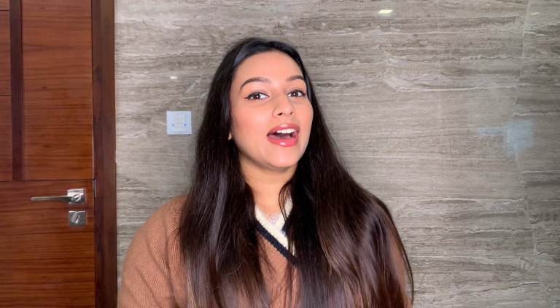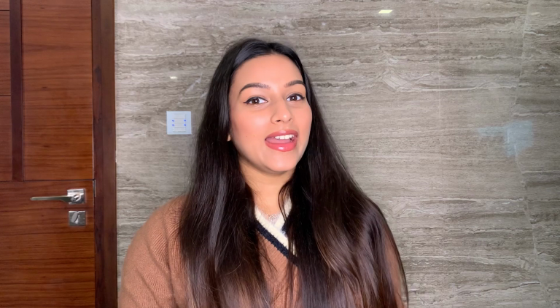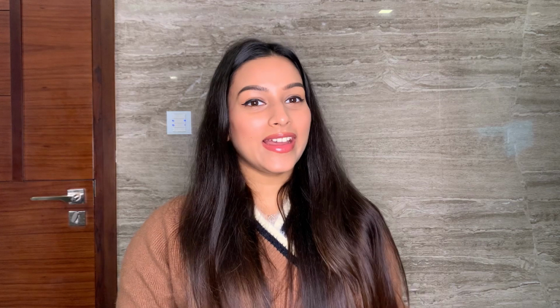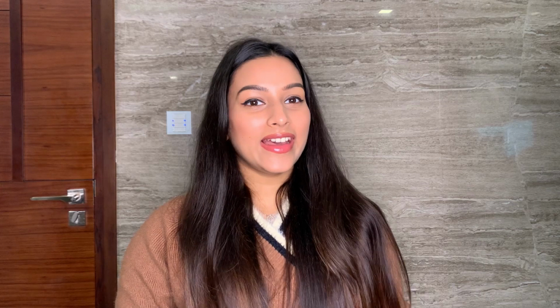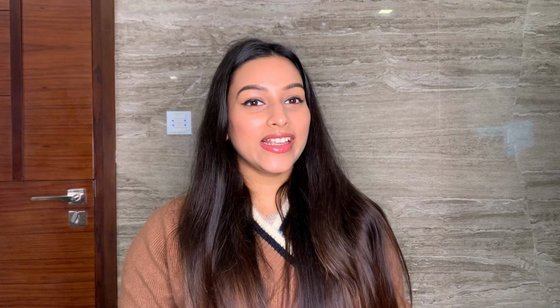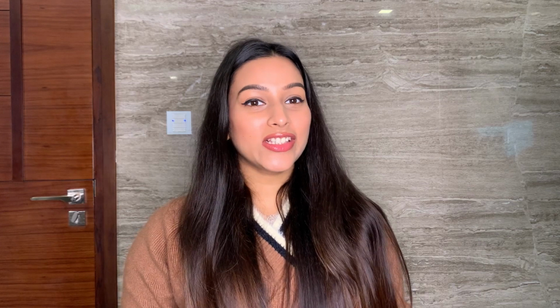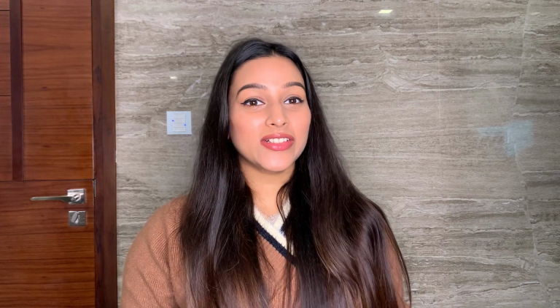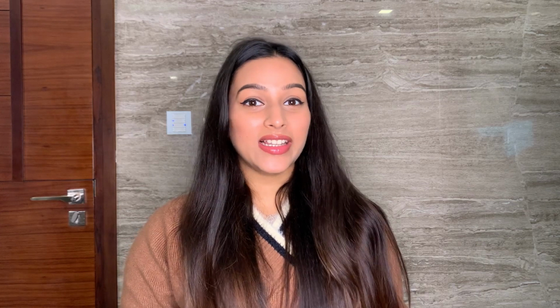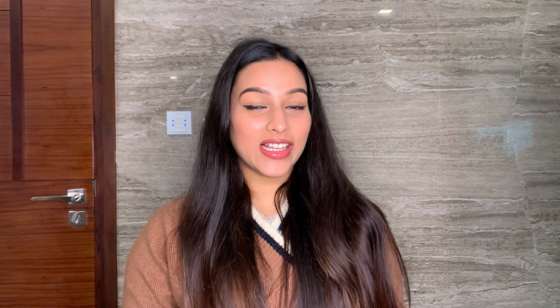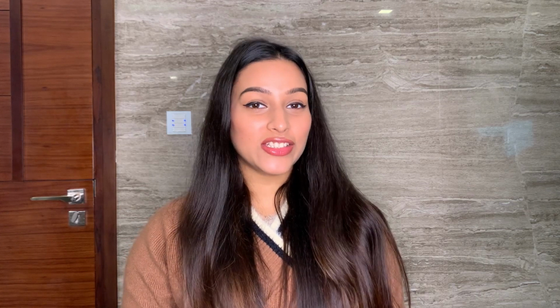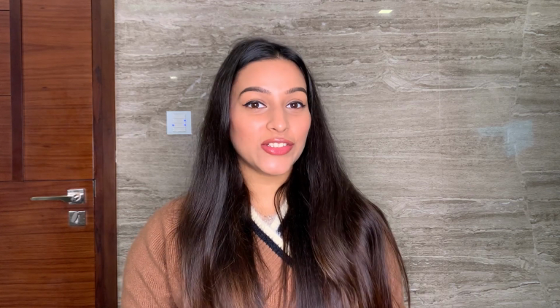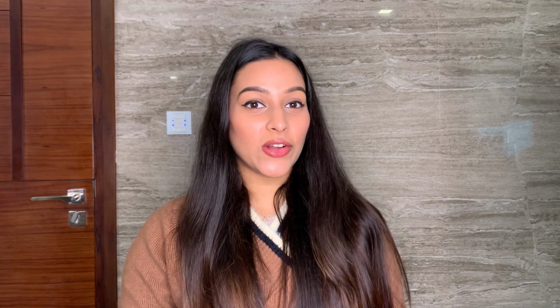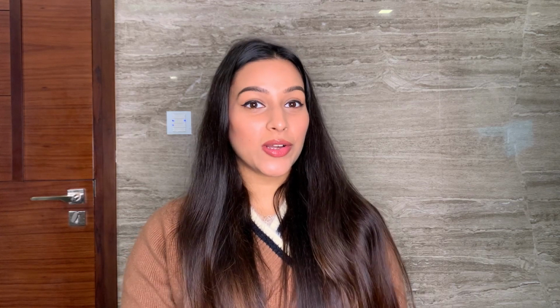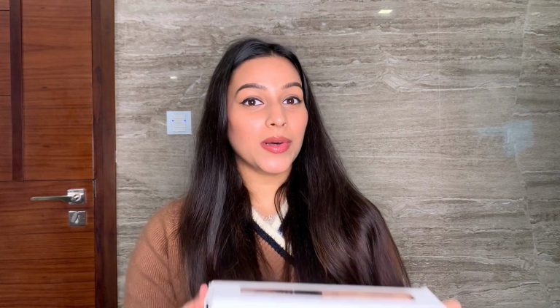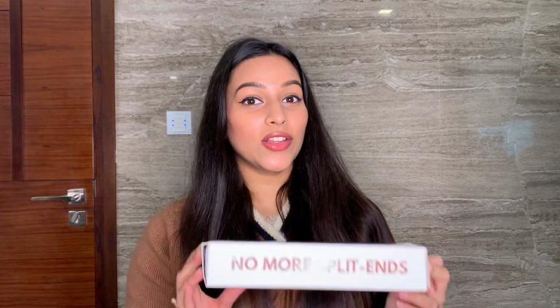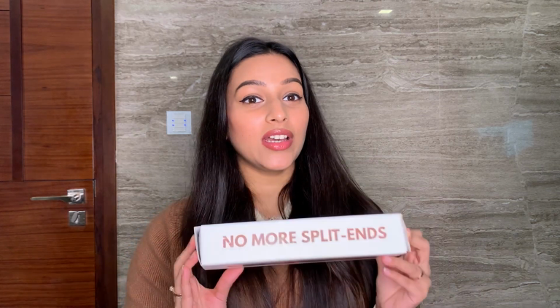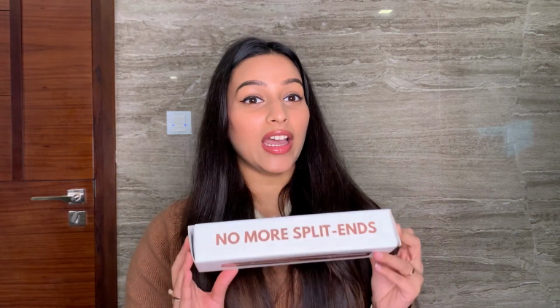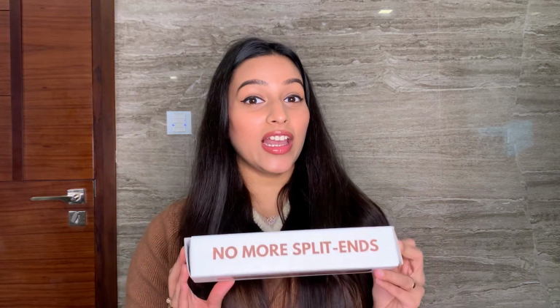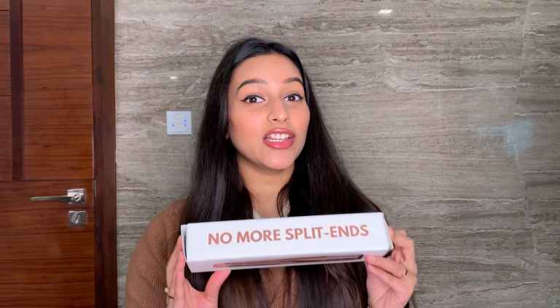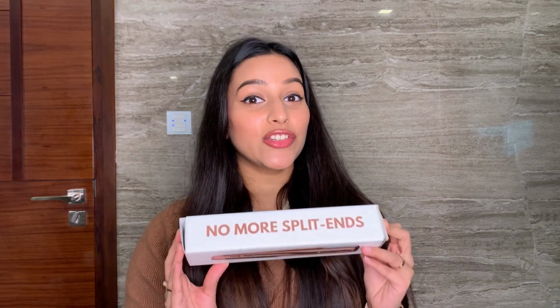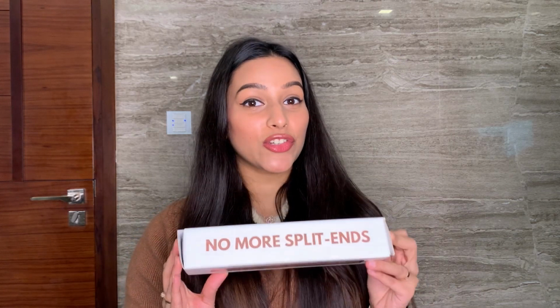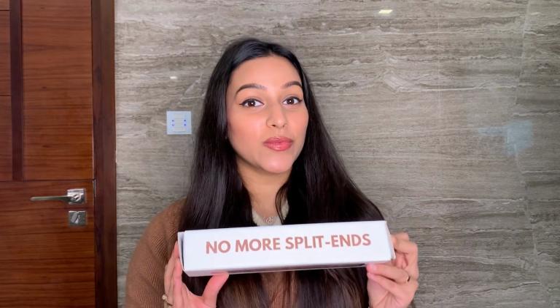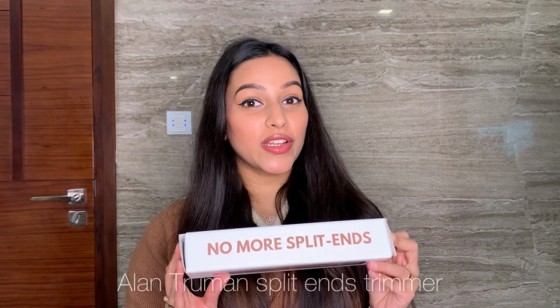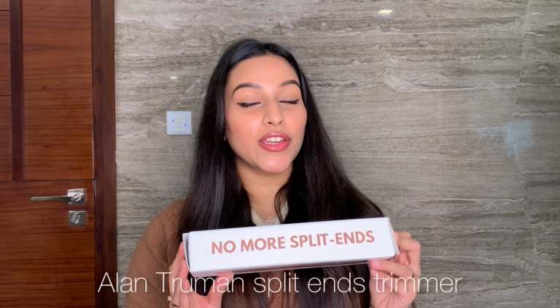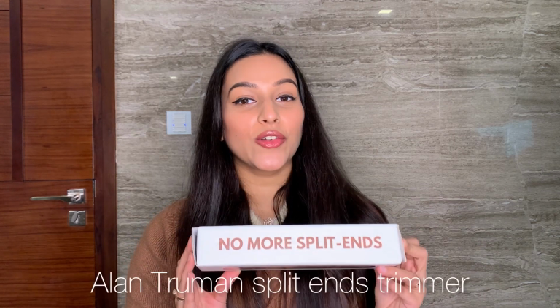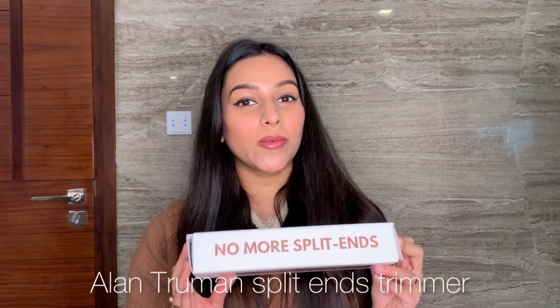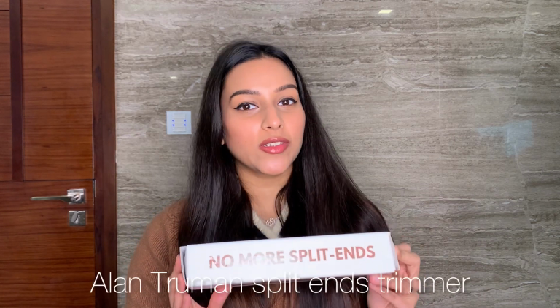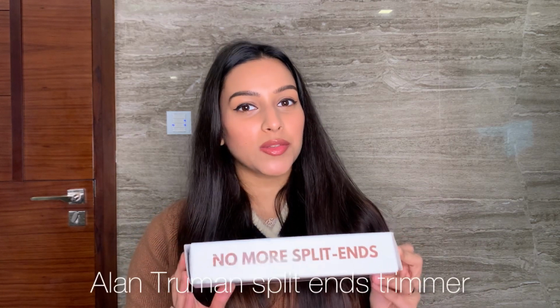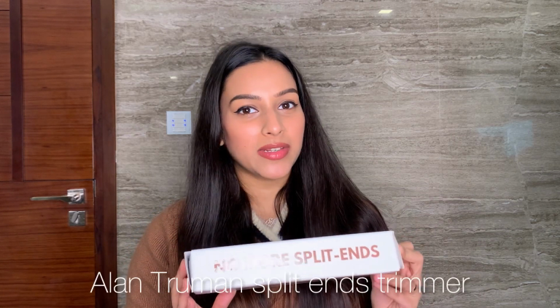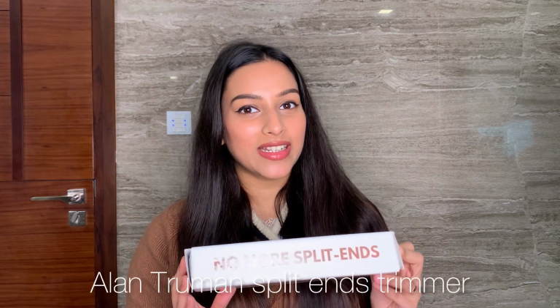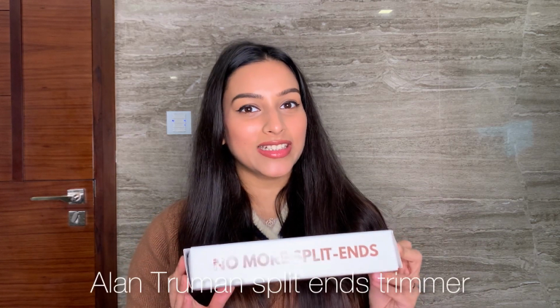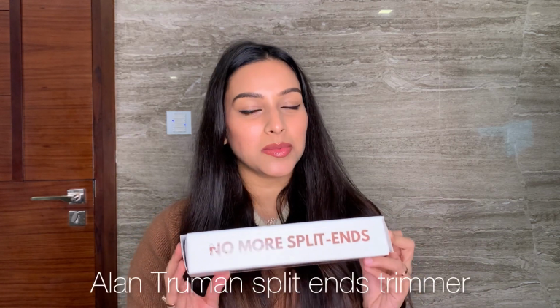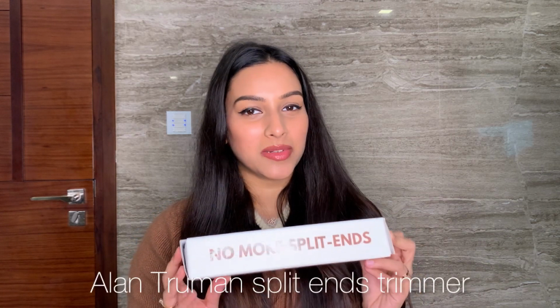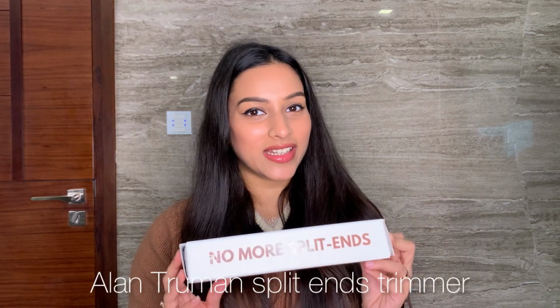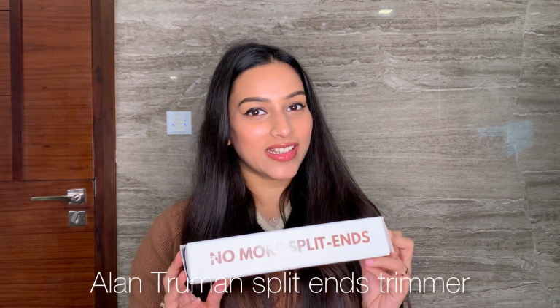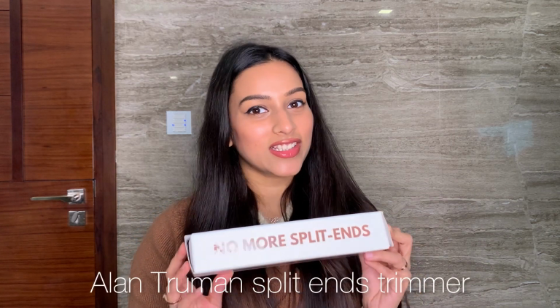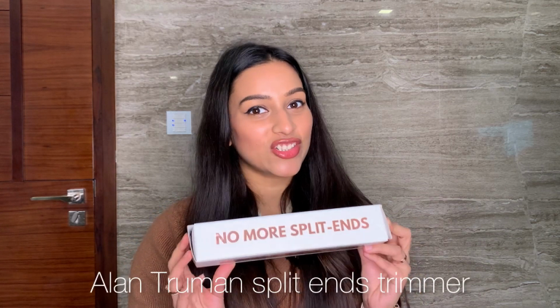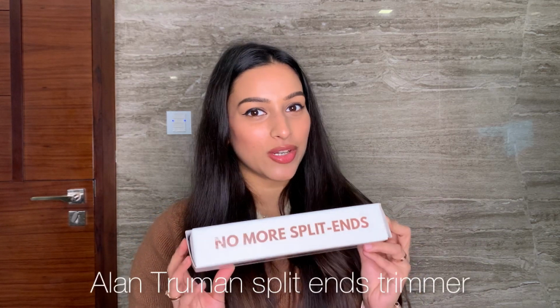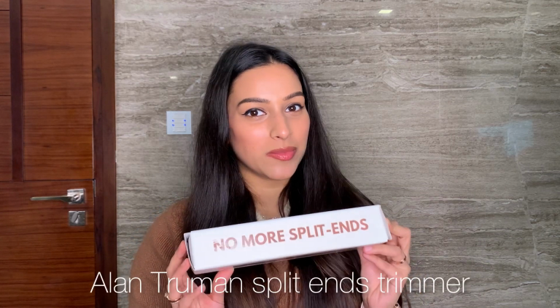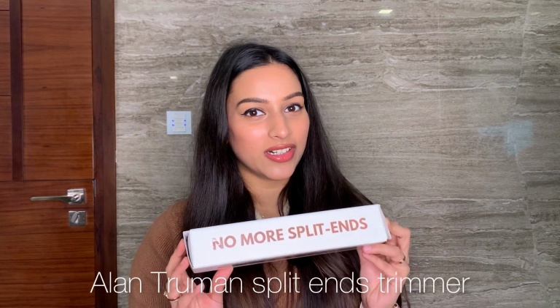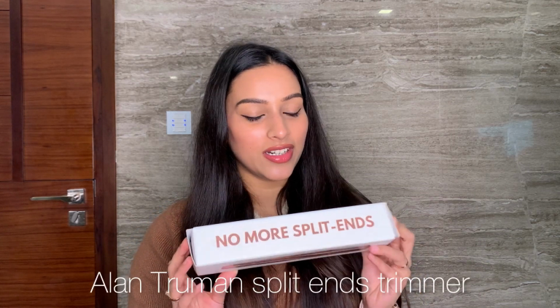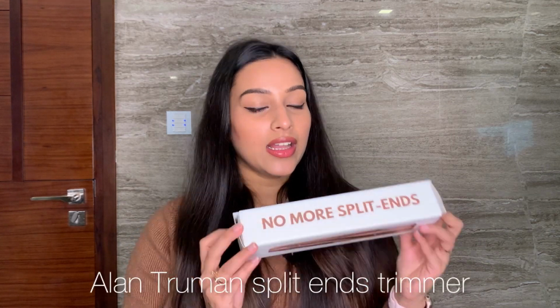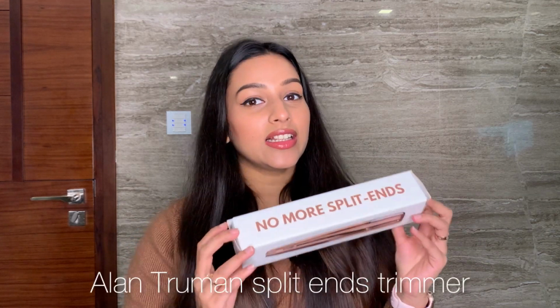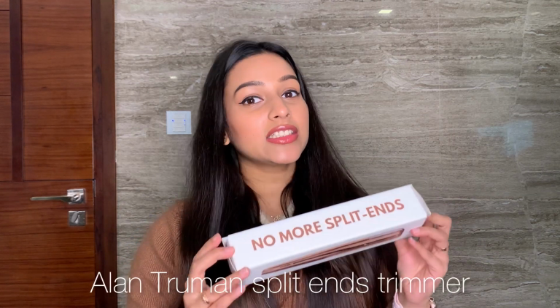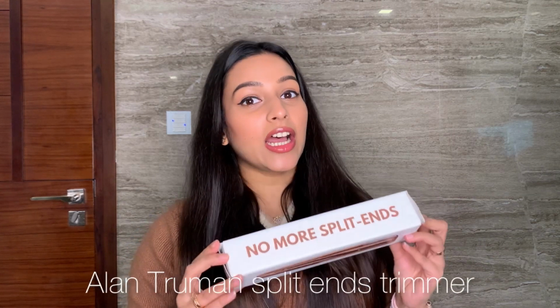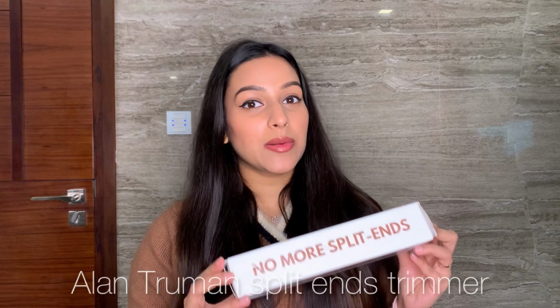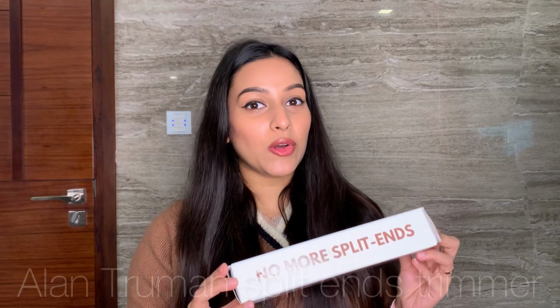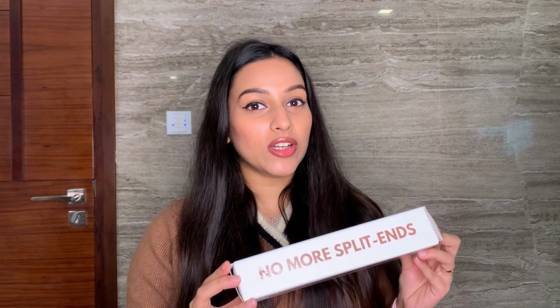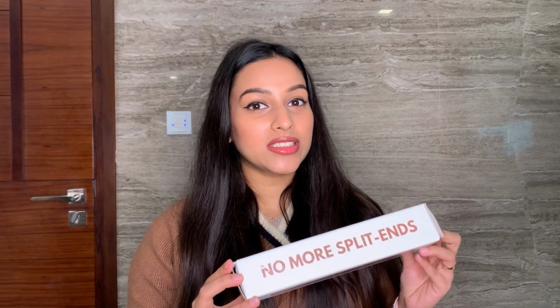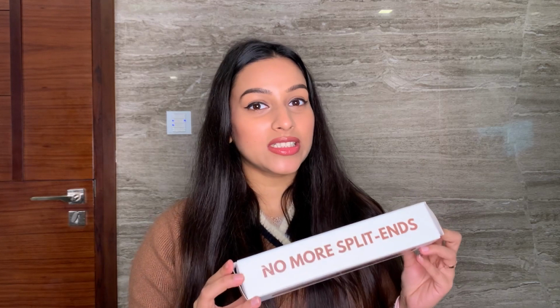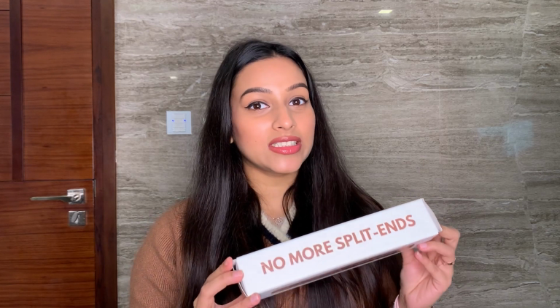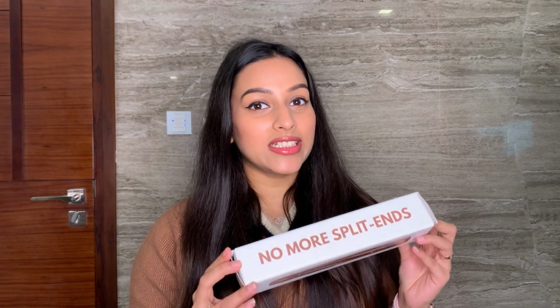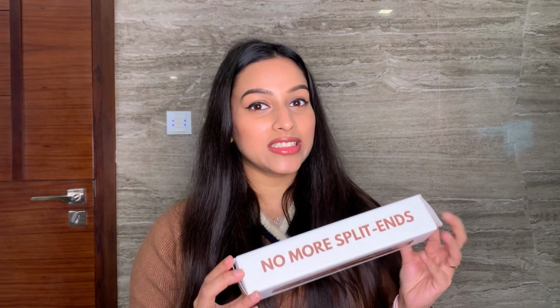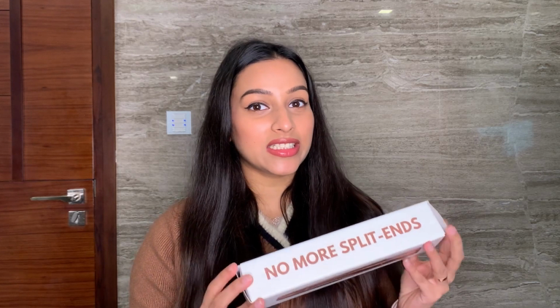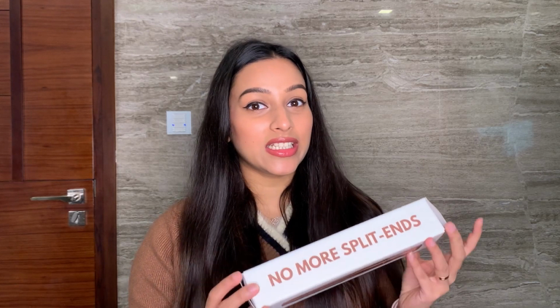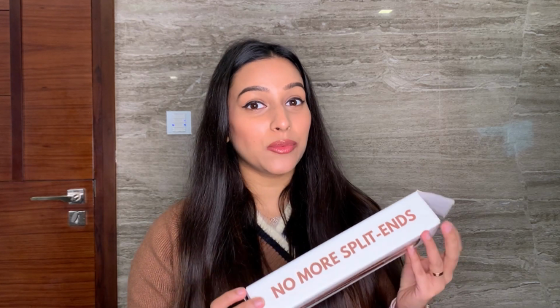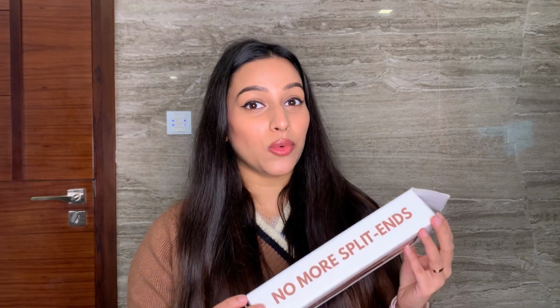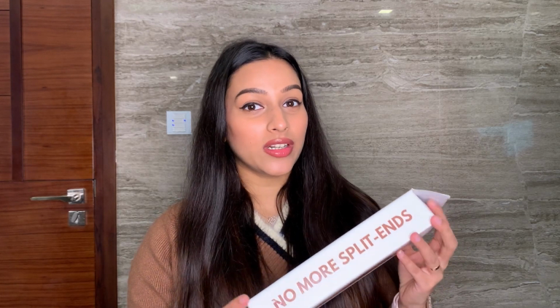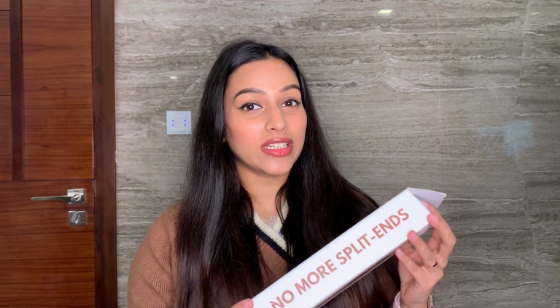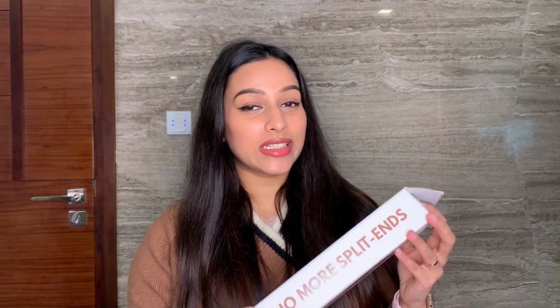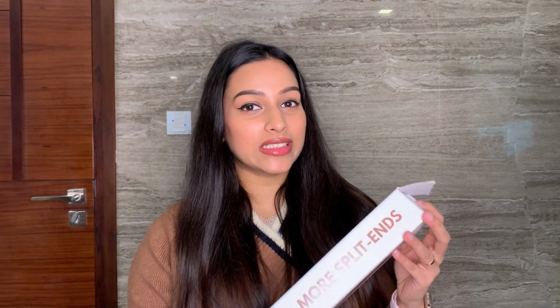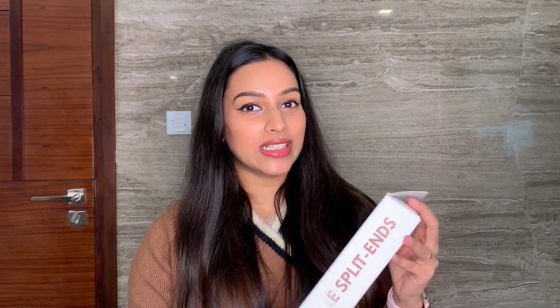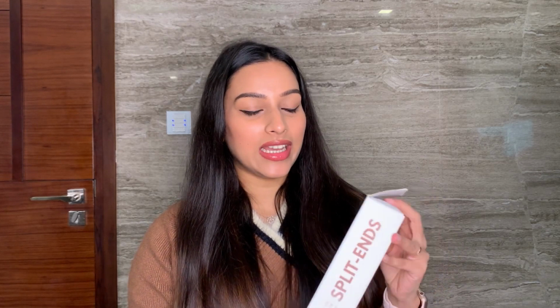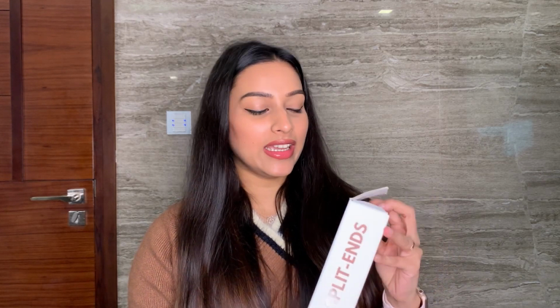Hi guys, so let's talk about the Alan Truman split ends trimmer. Let's unbox this and see what it is like.